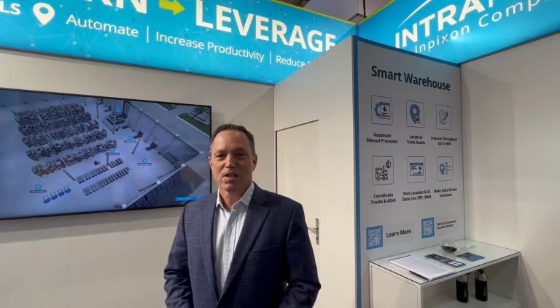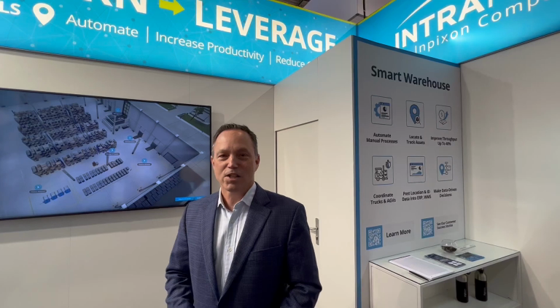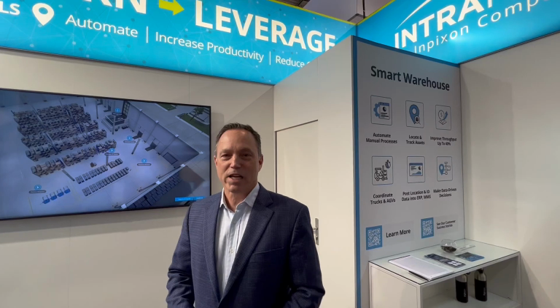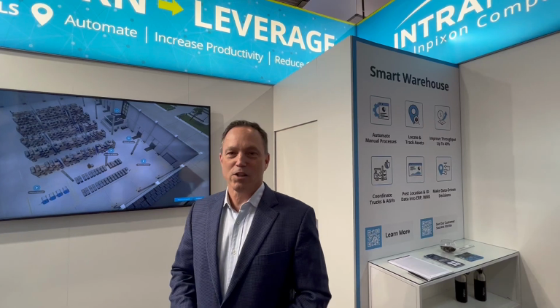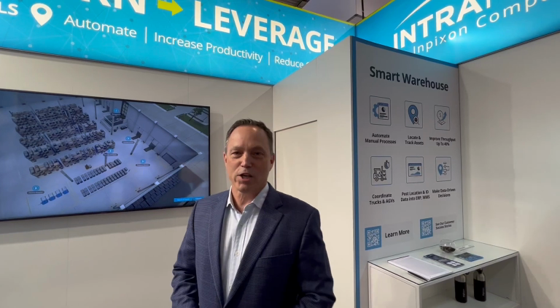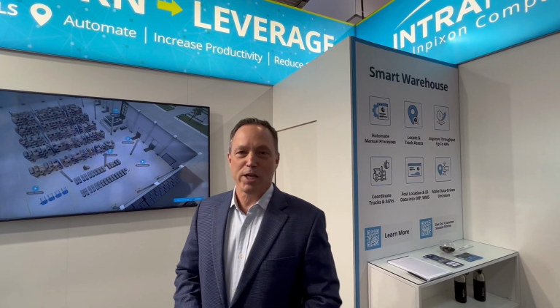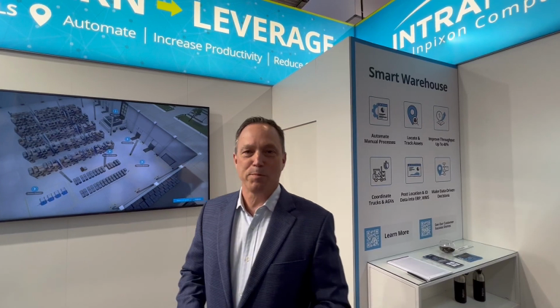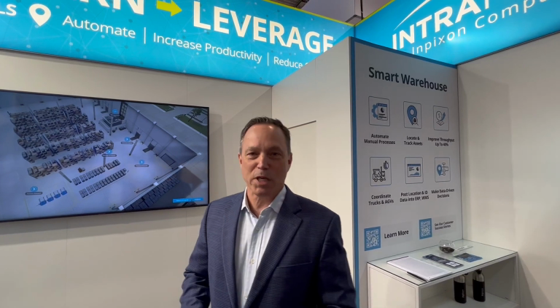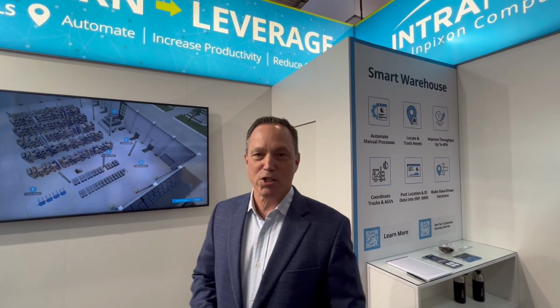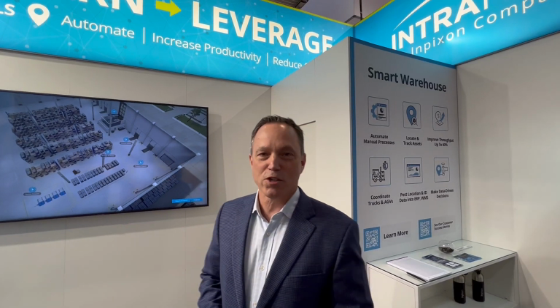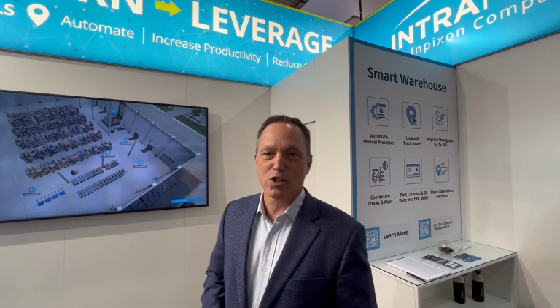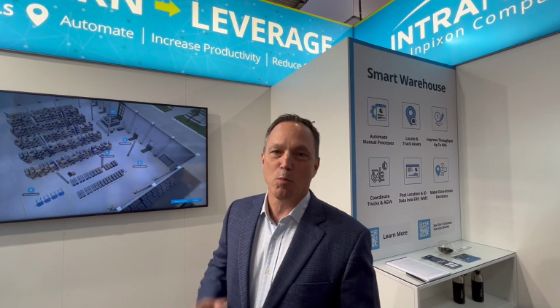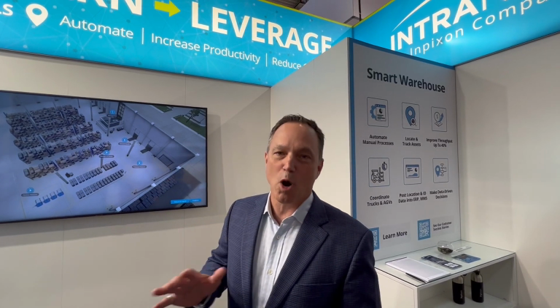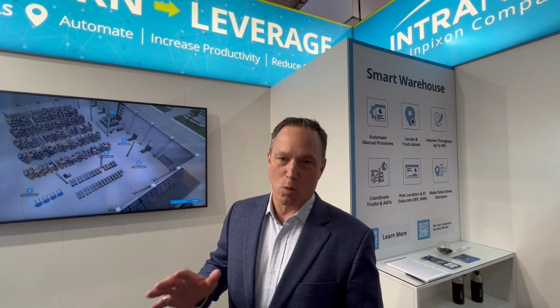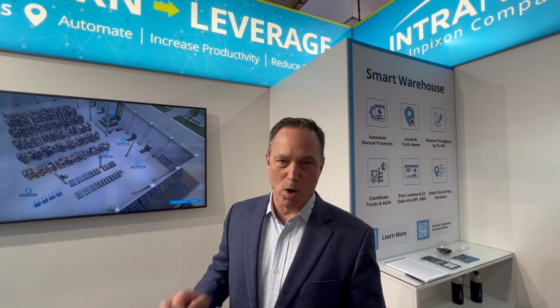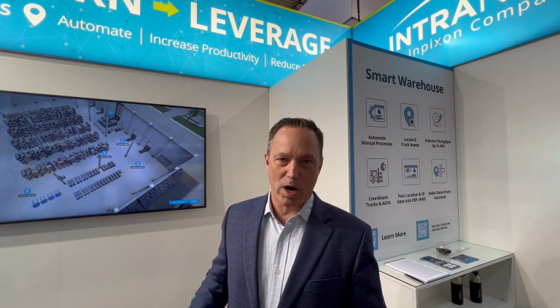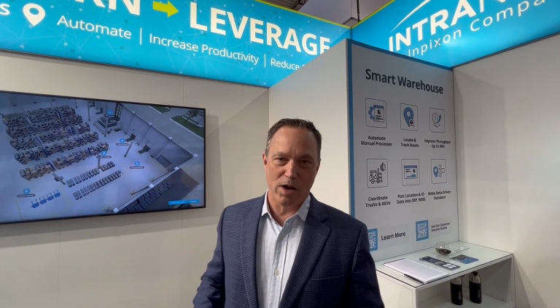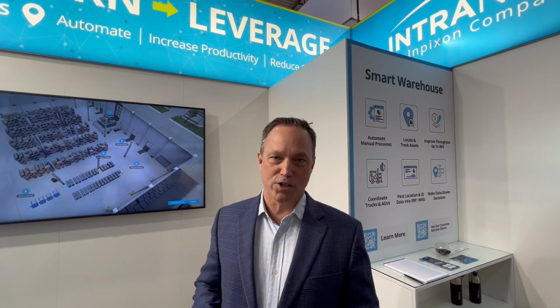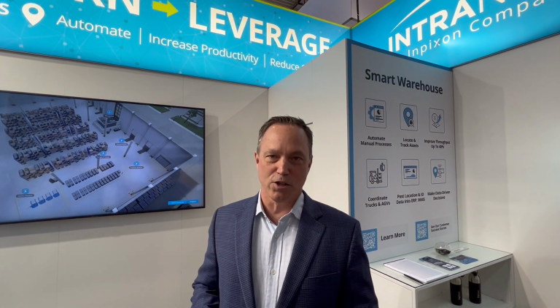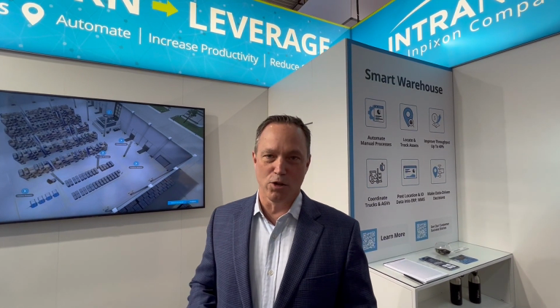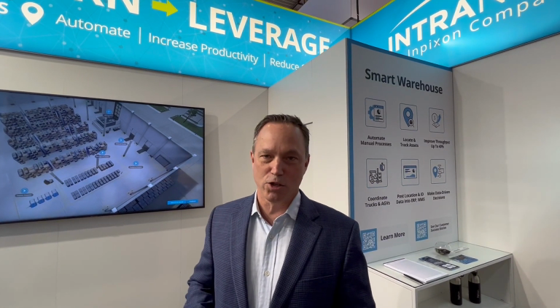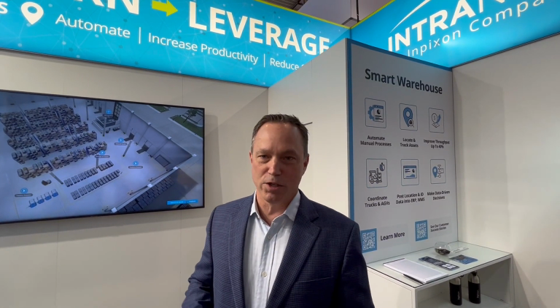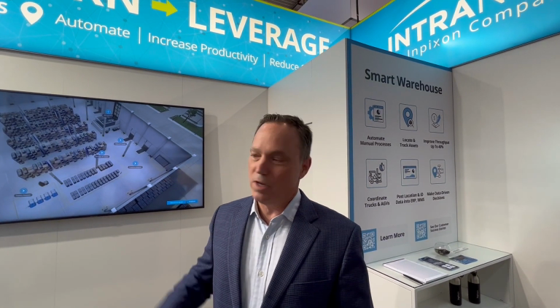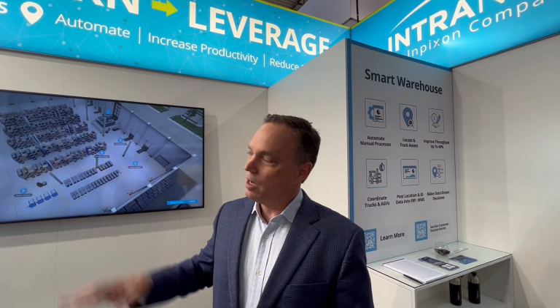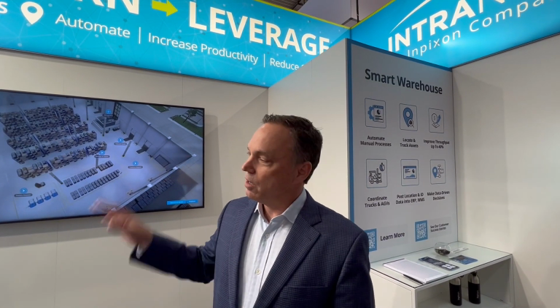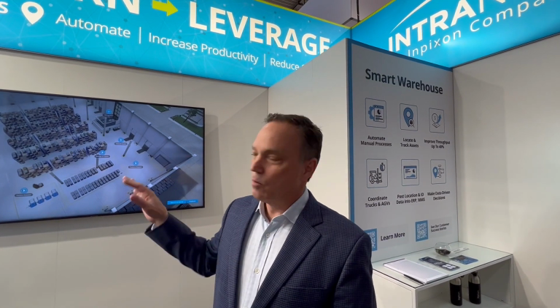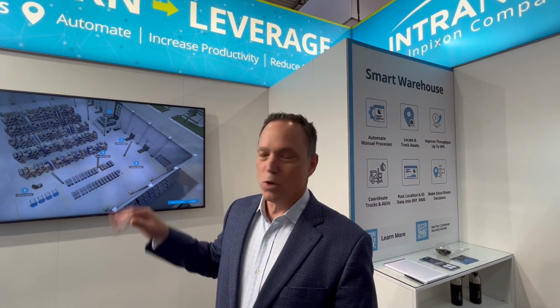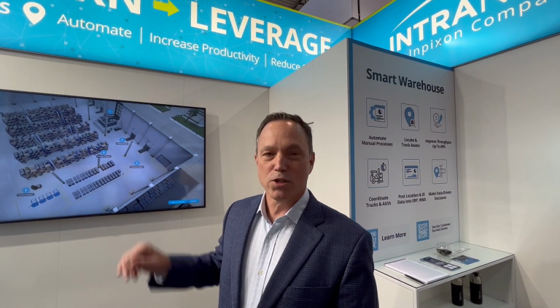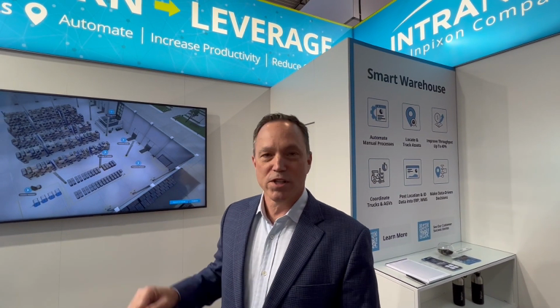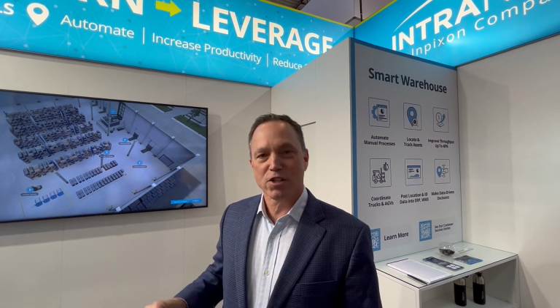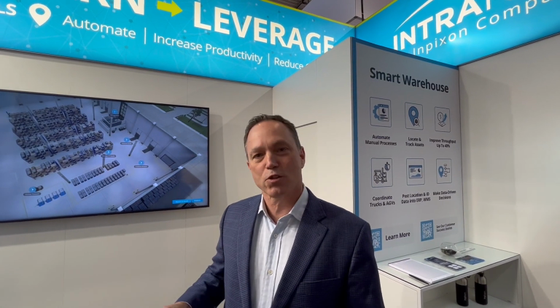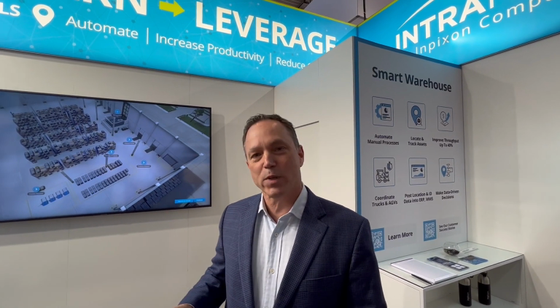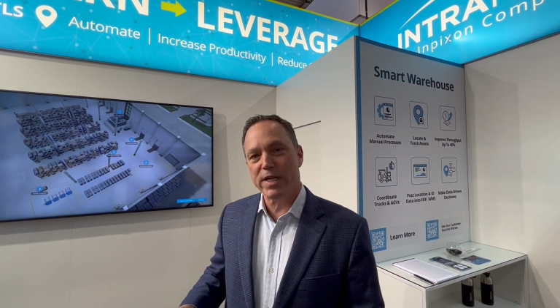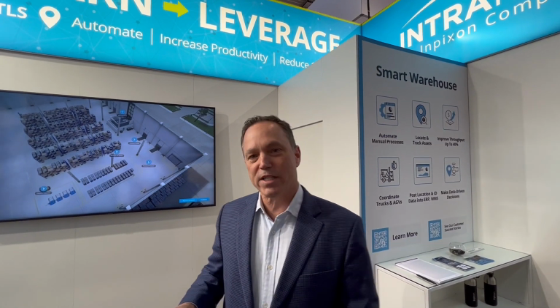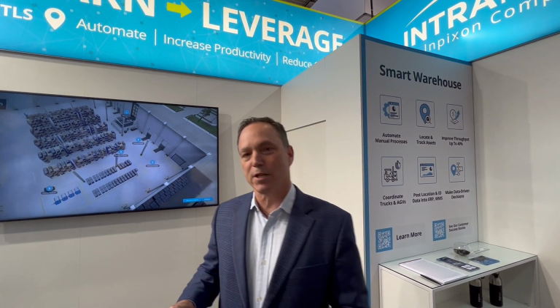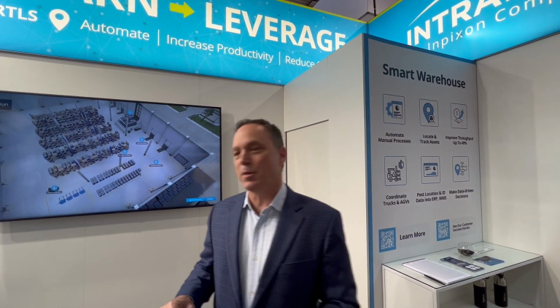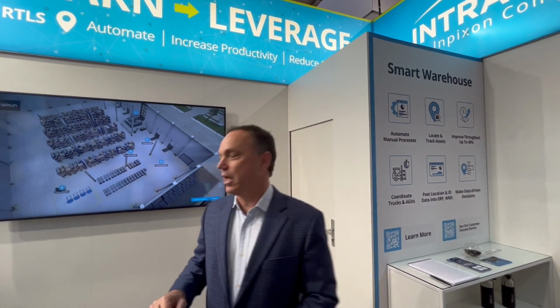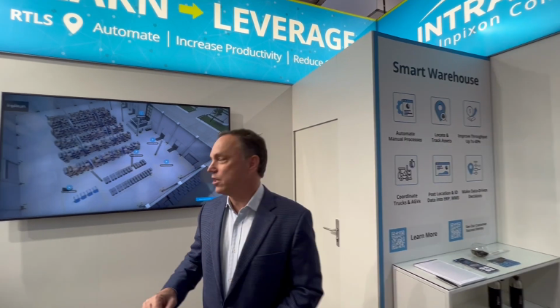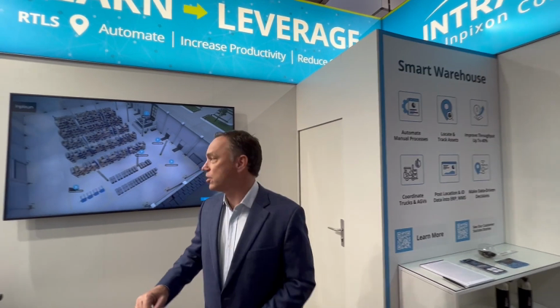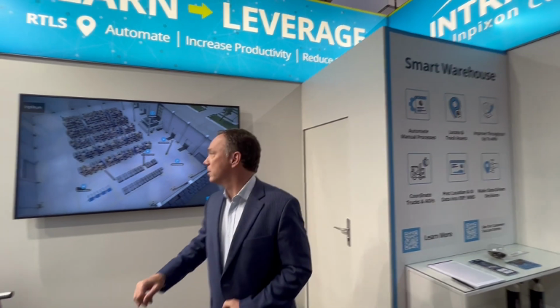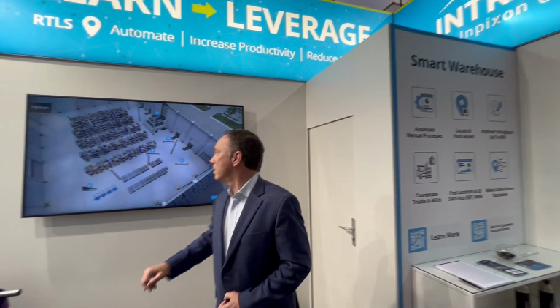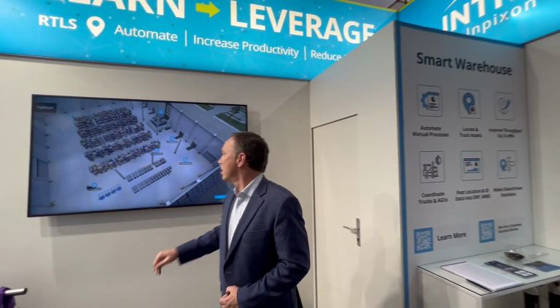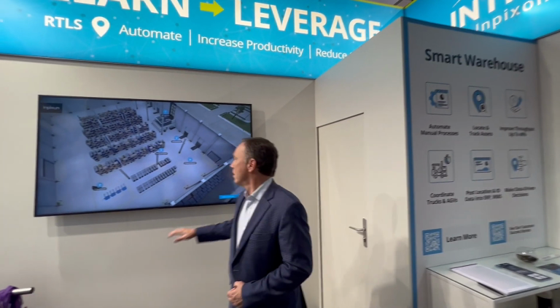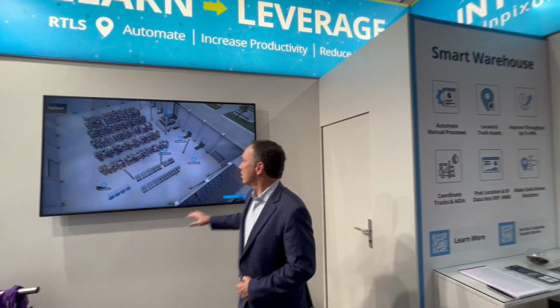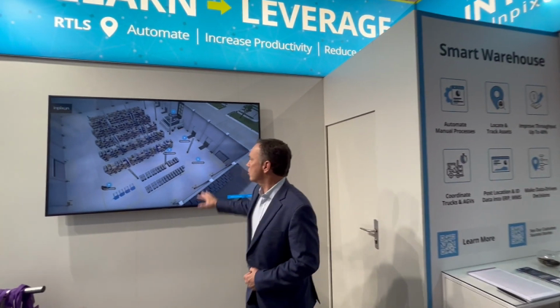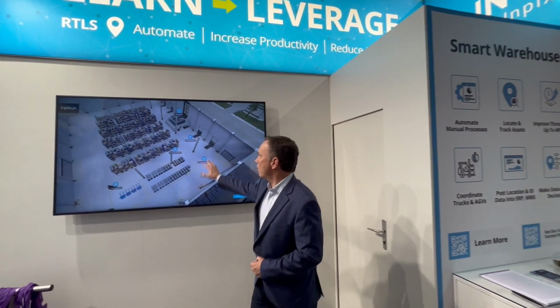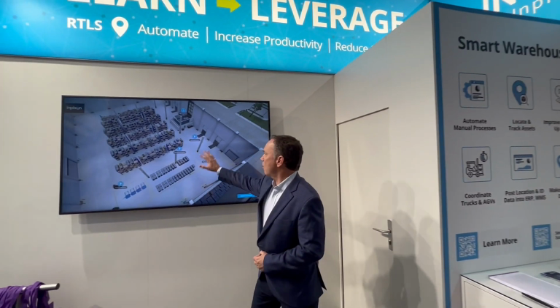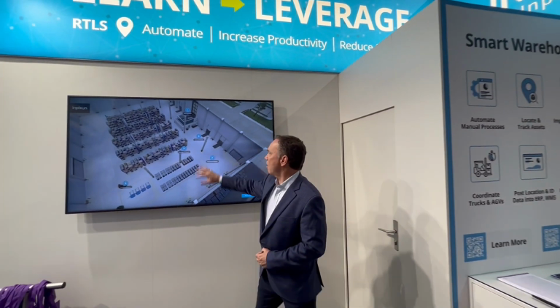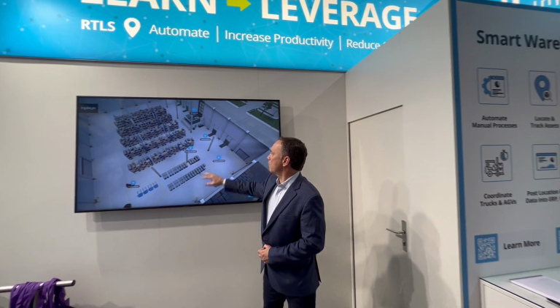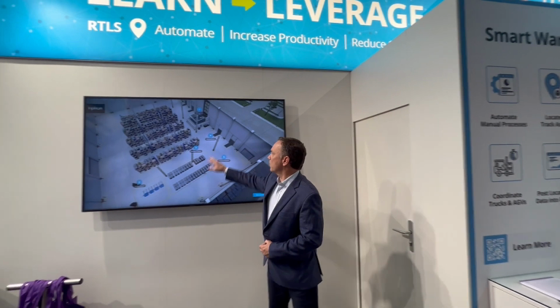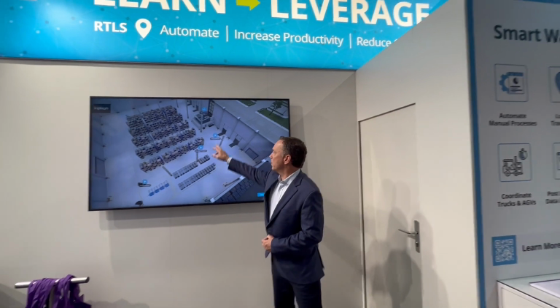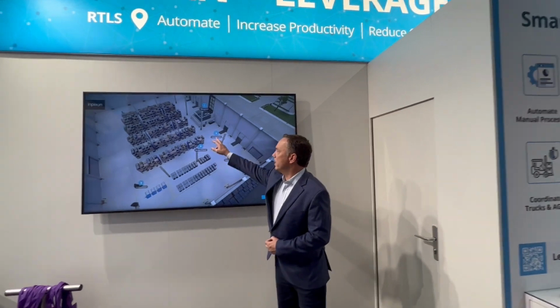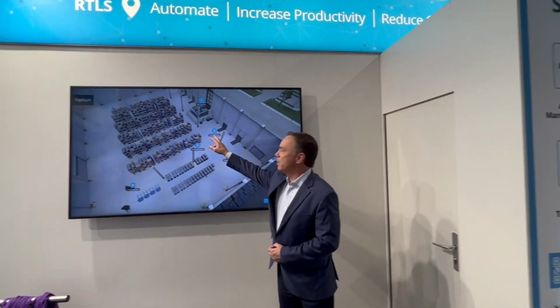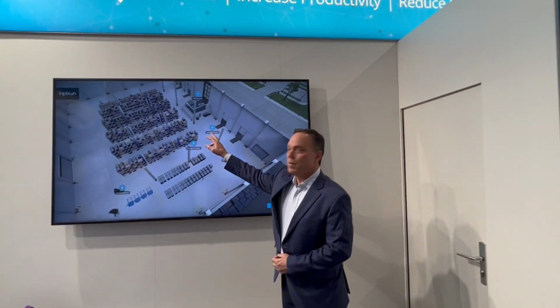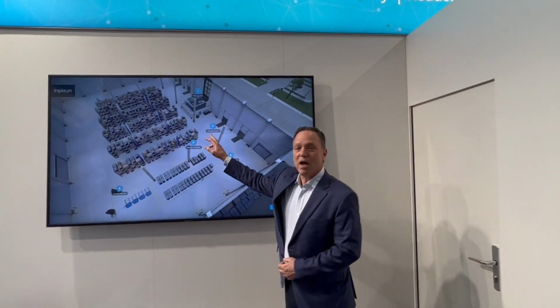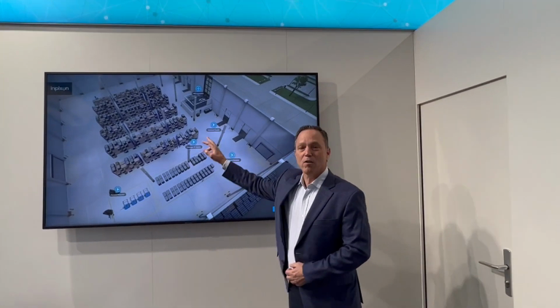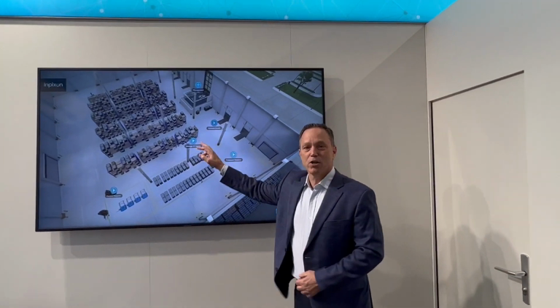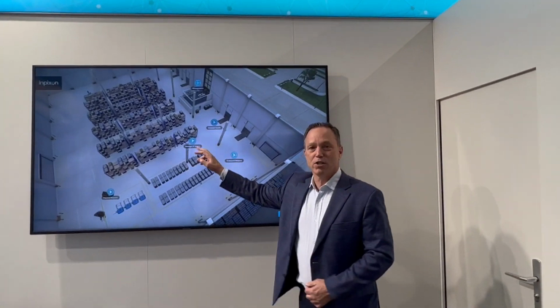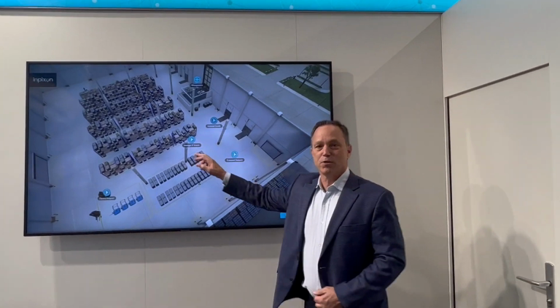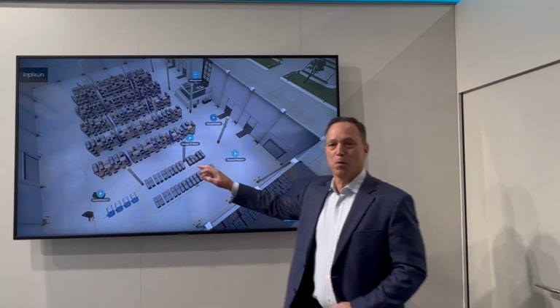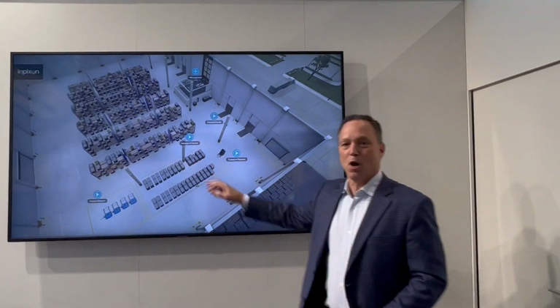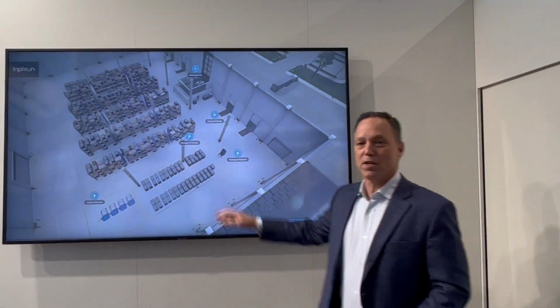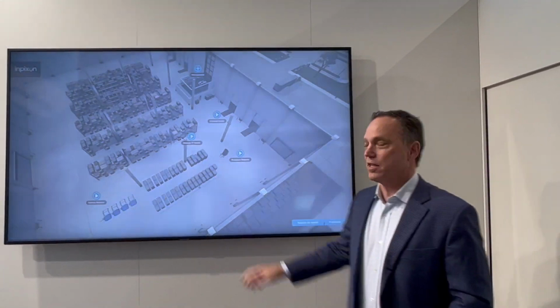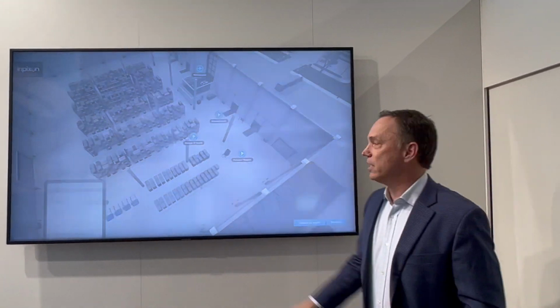Let's take a look at Infixen's smart warehouse solution using this 3D simulation. Let's start off with the inbound goods process.